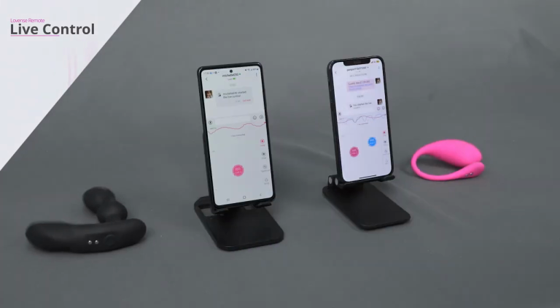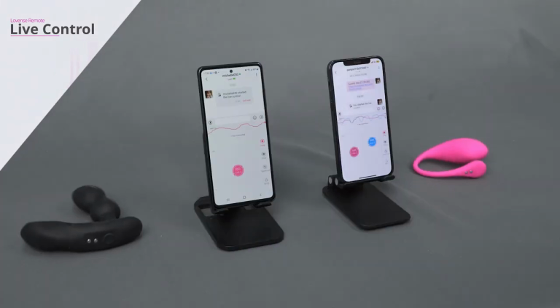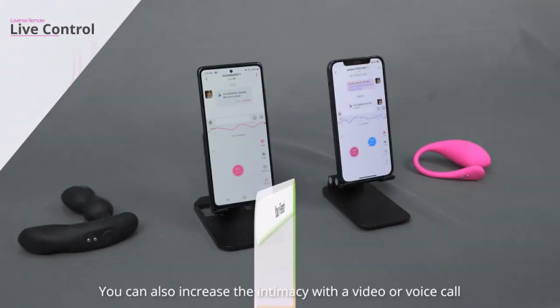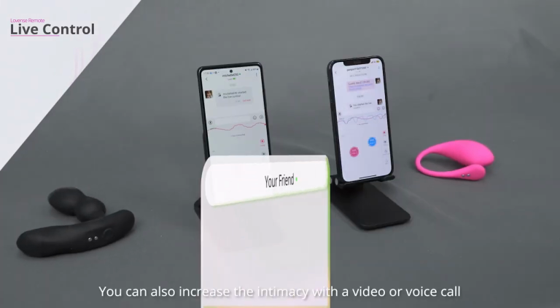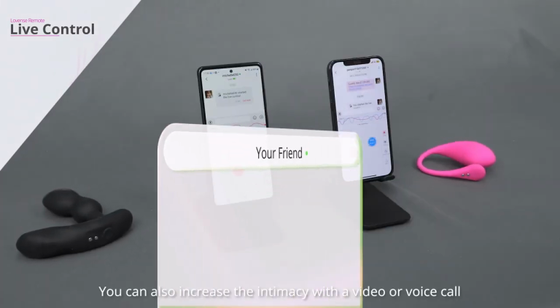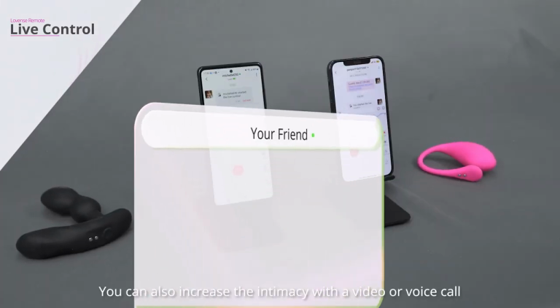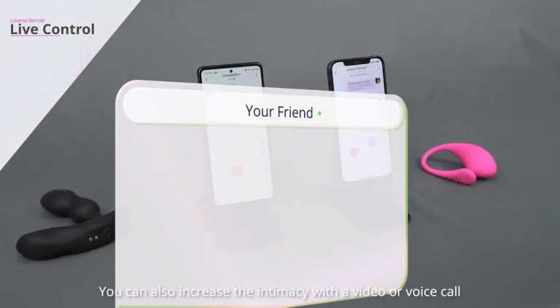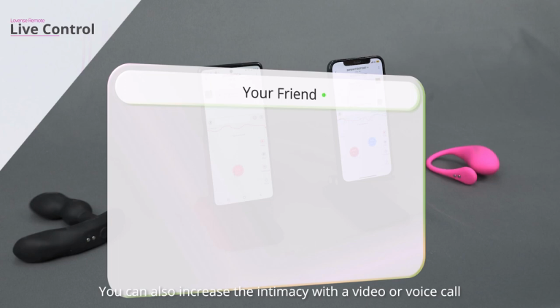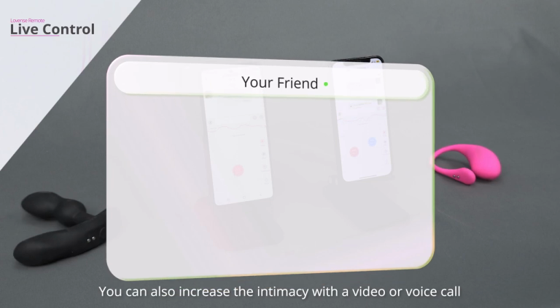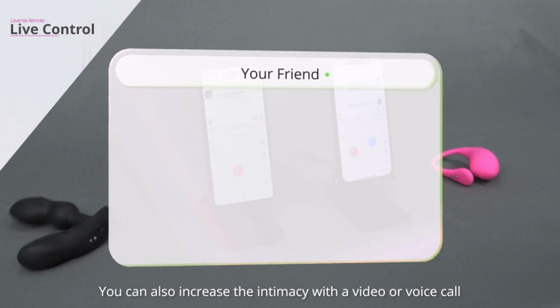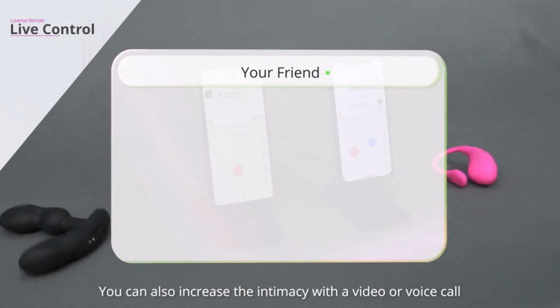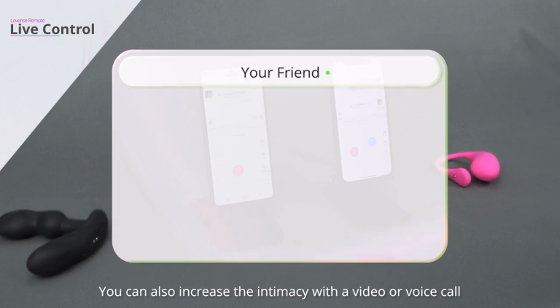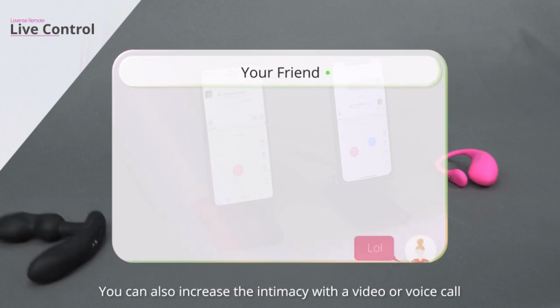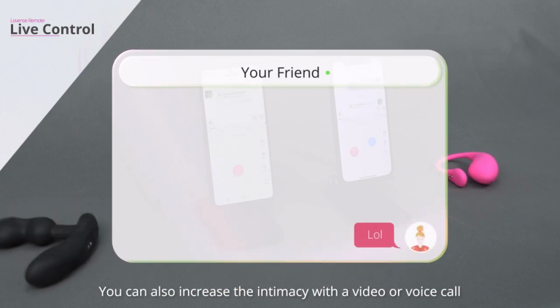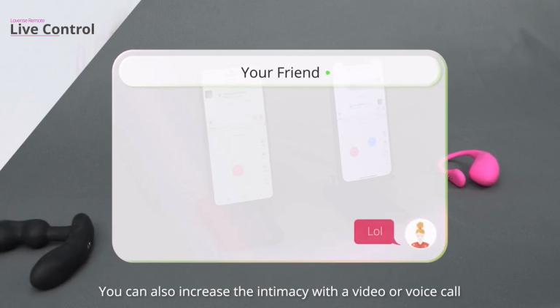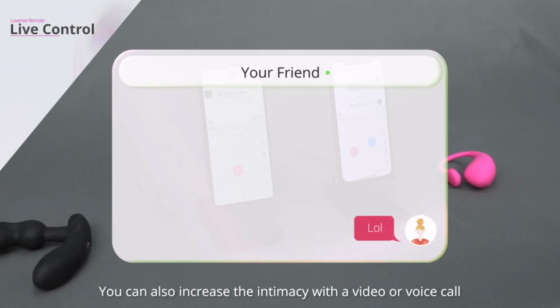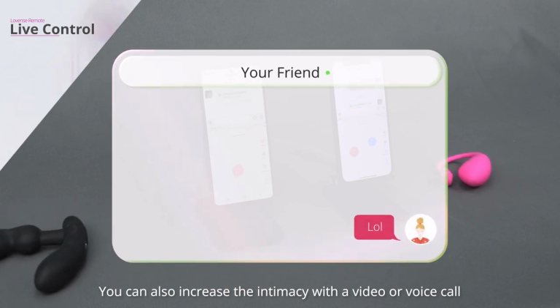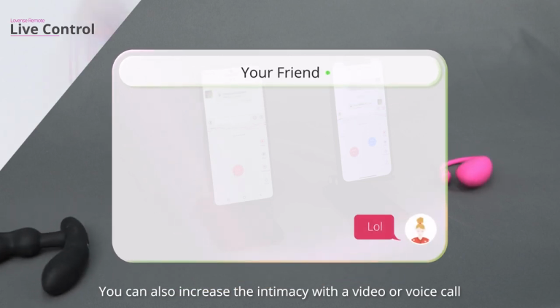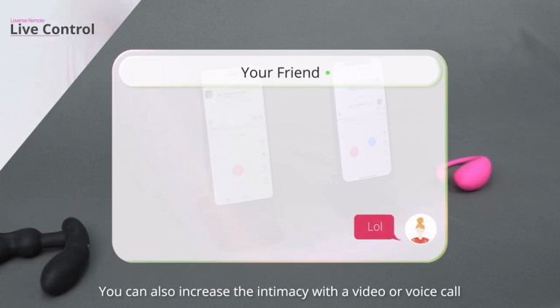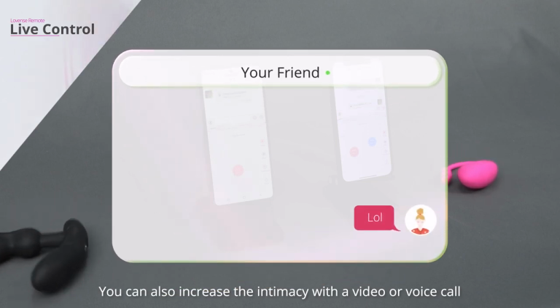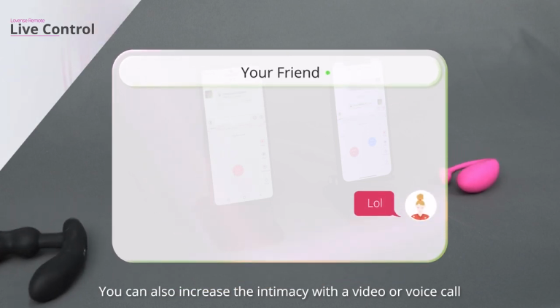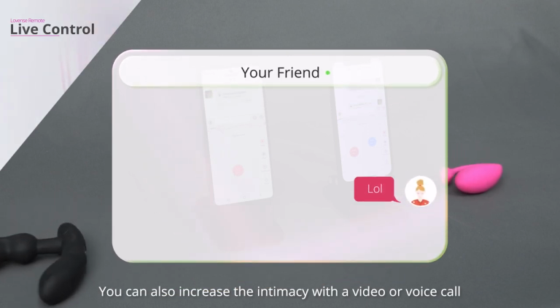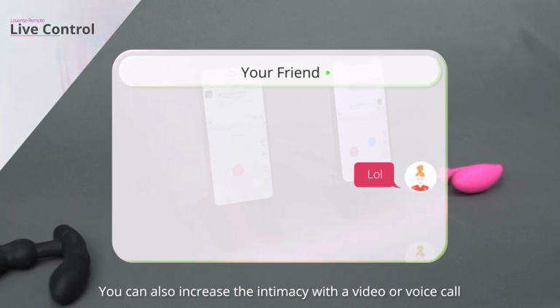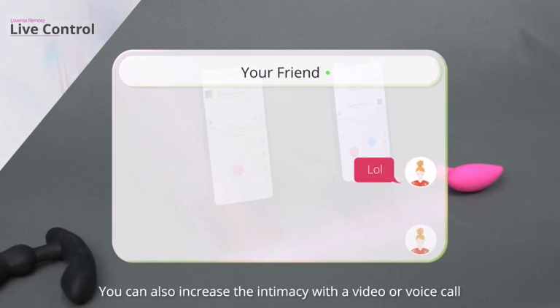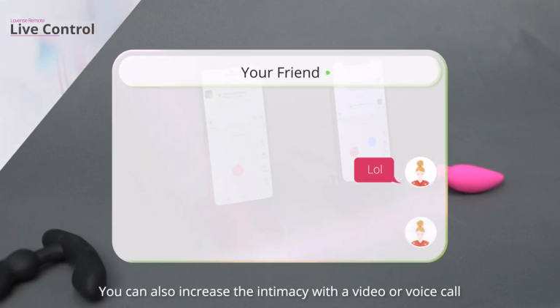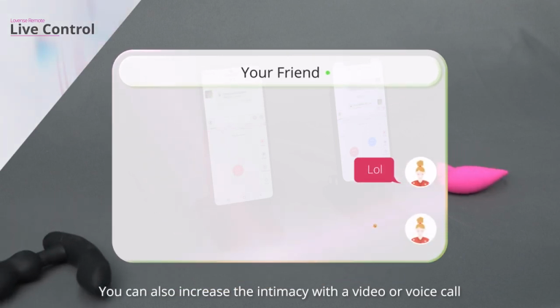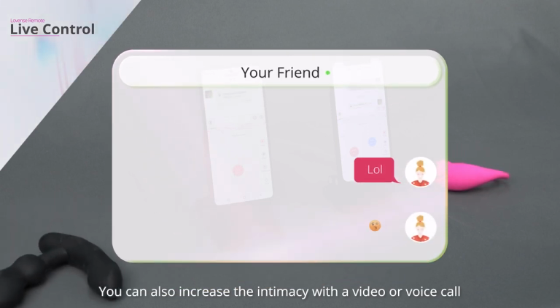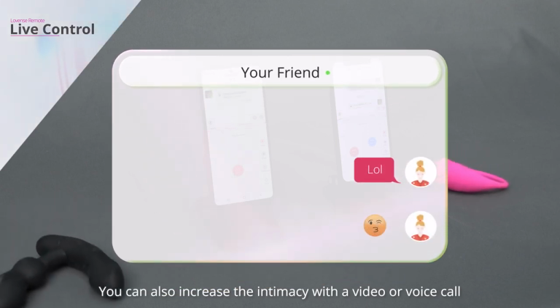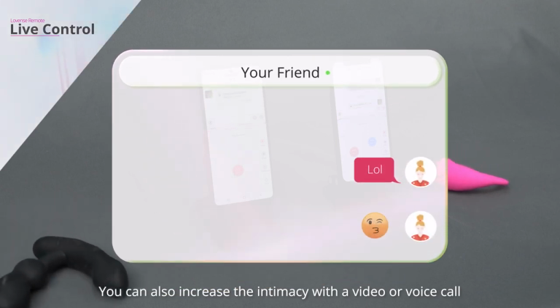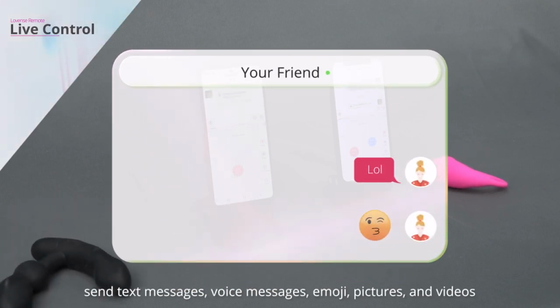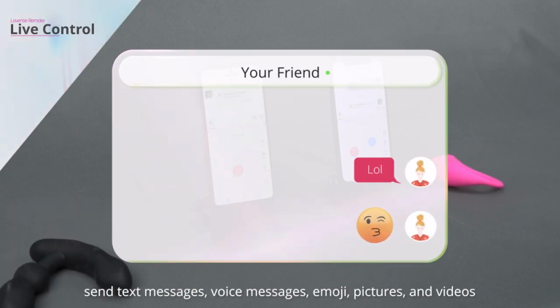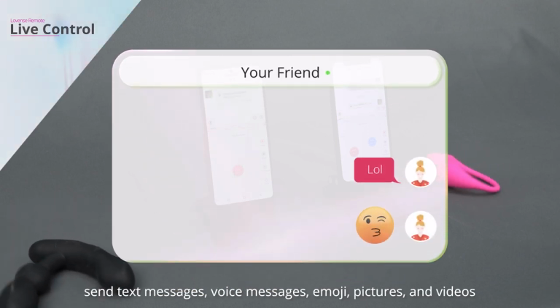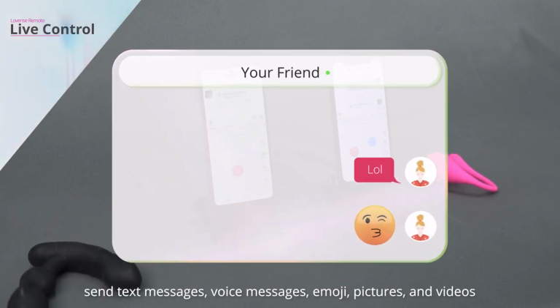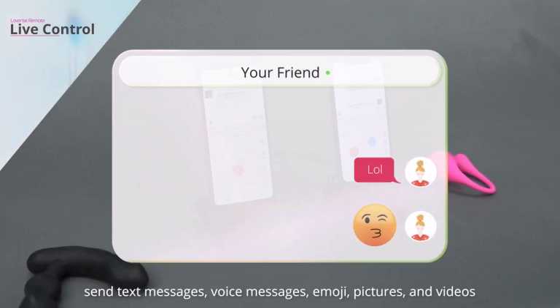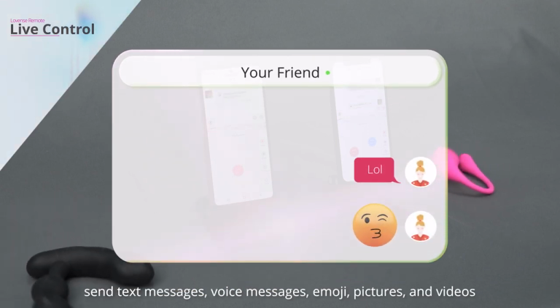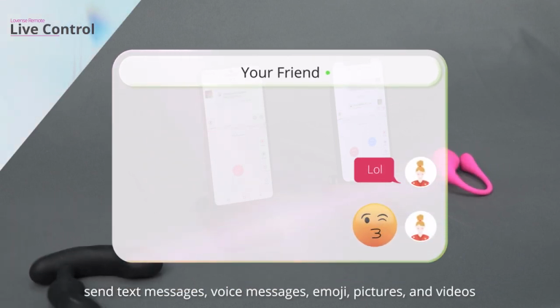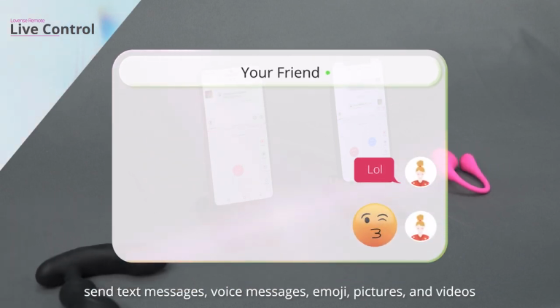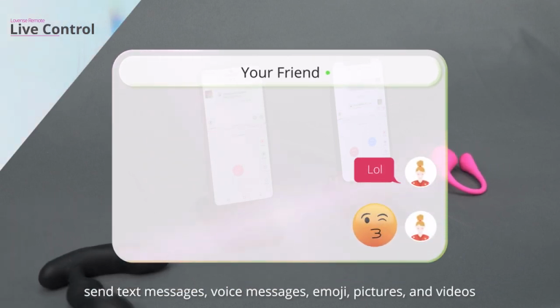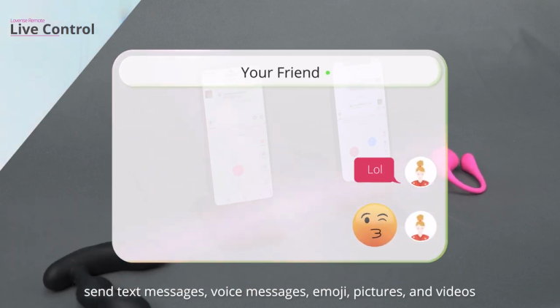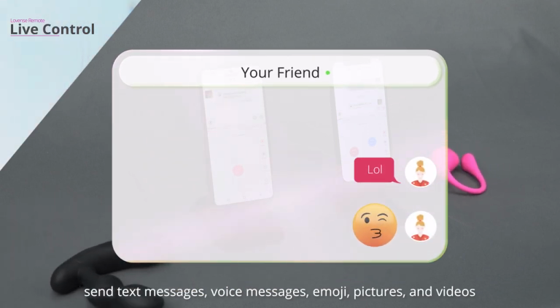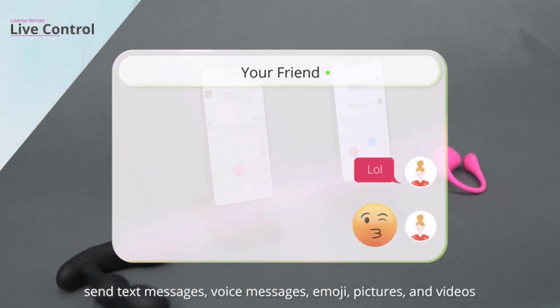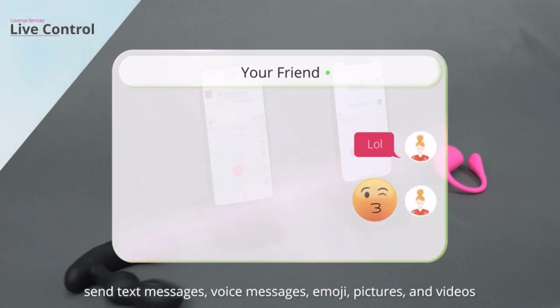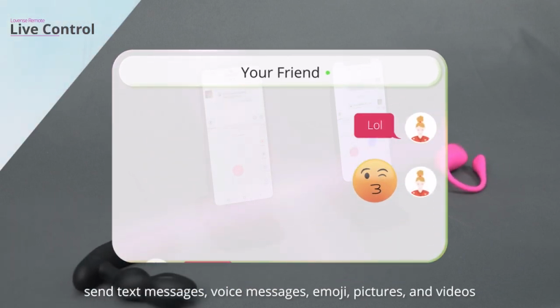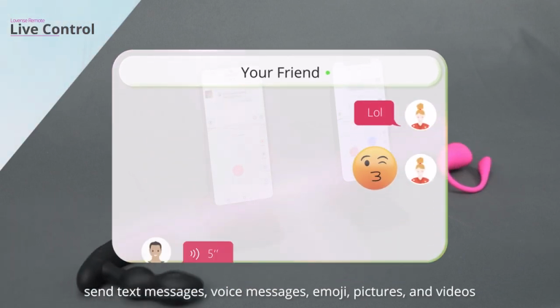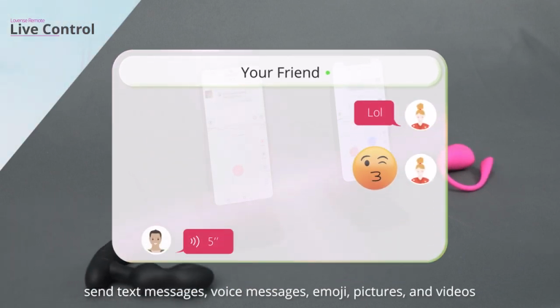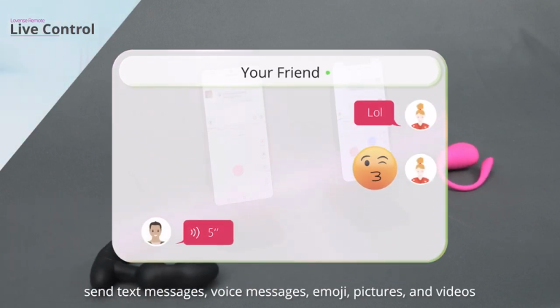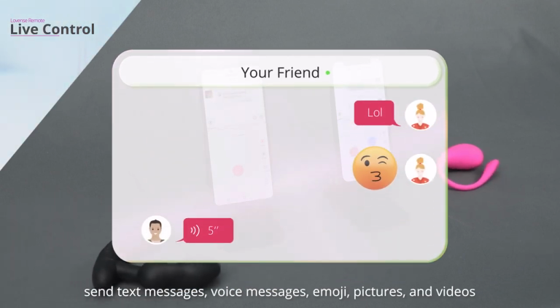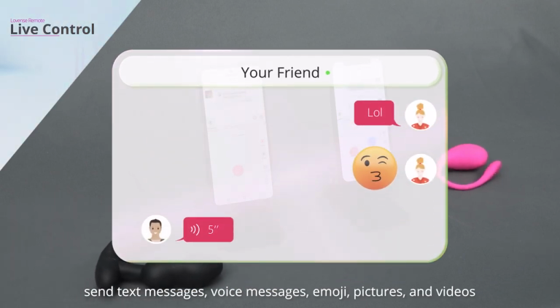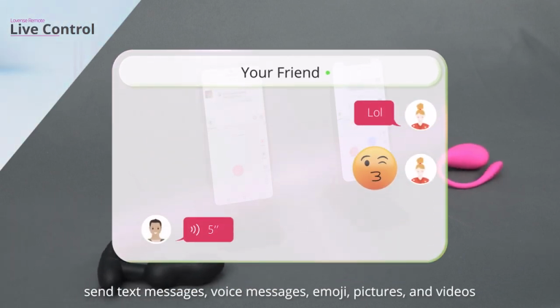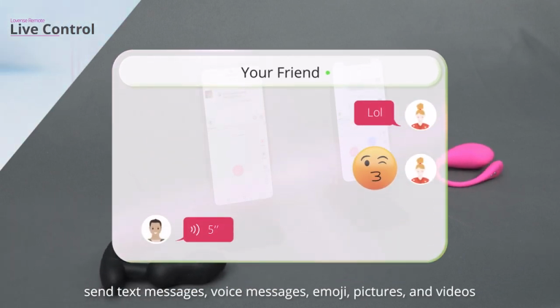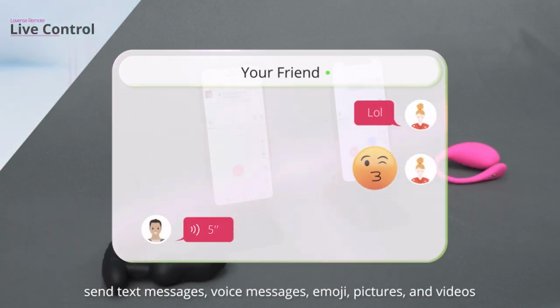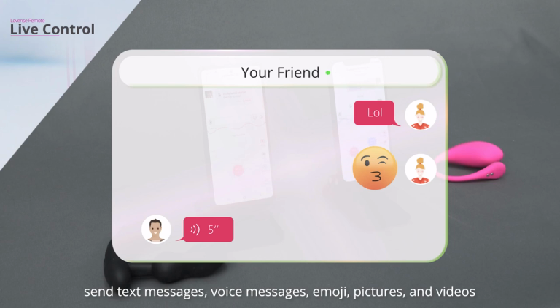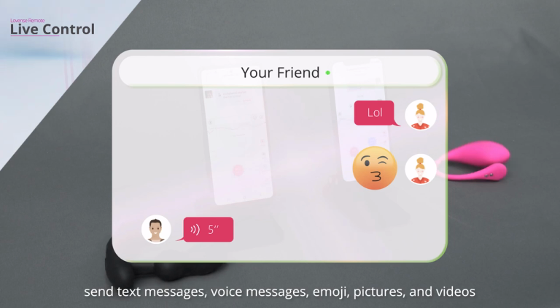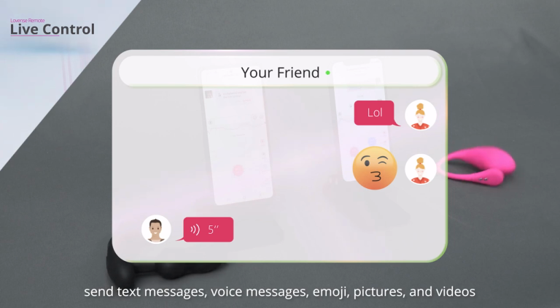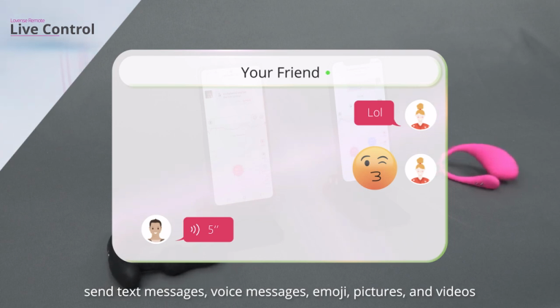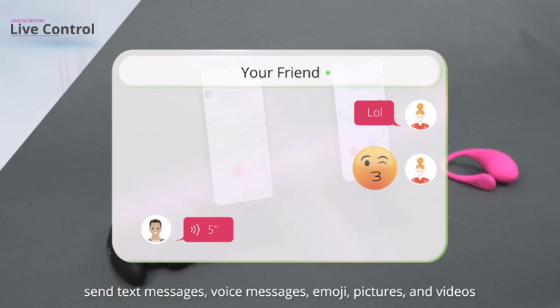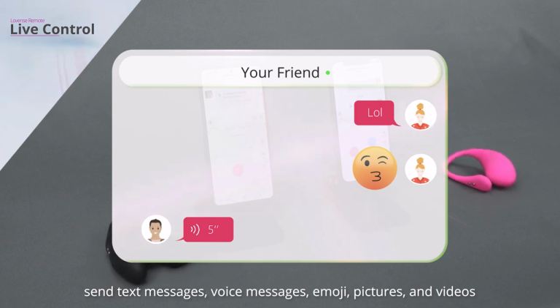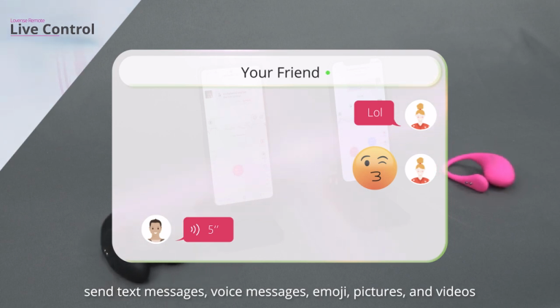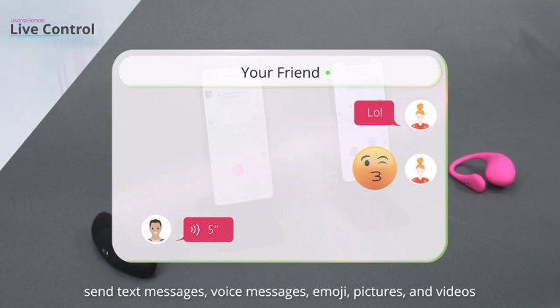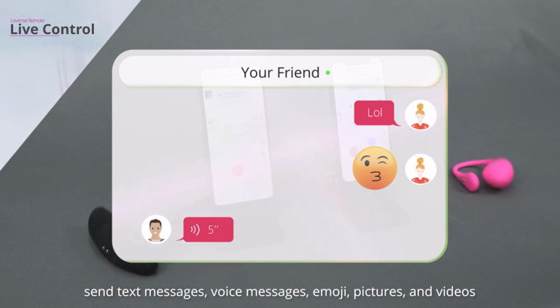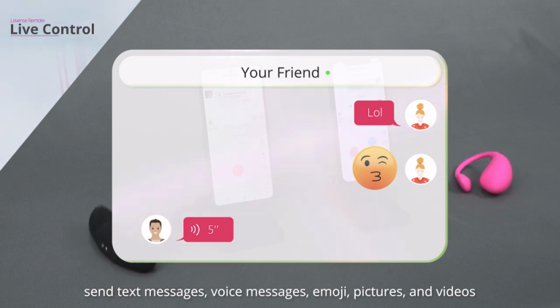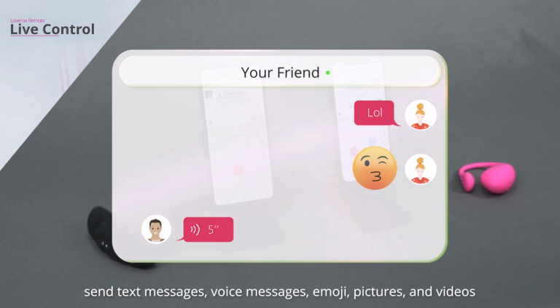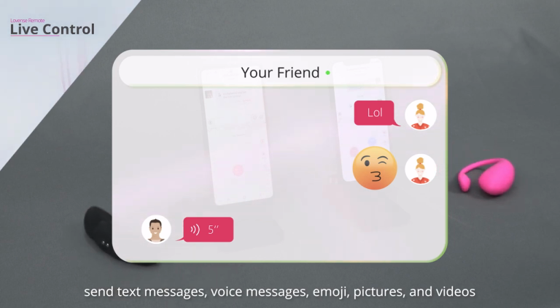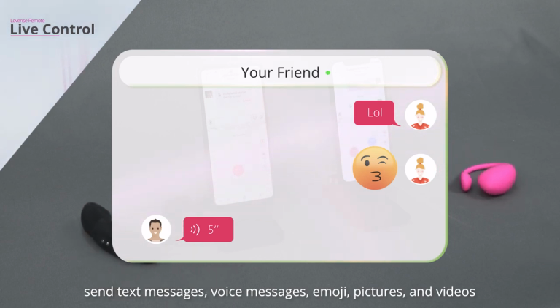You can also increase the intimacy with a video or voice call, send text messages, voice messages, emoji, pictures, and videos.